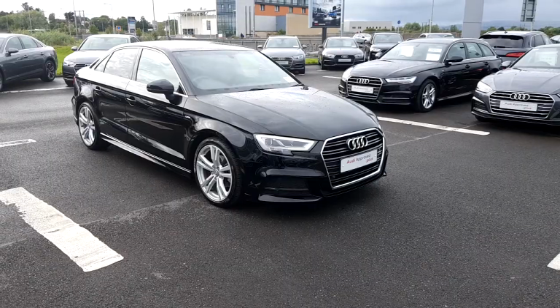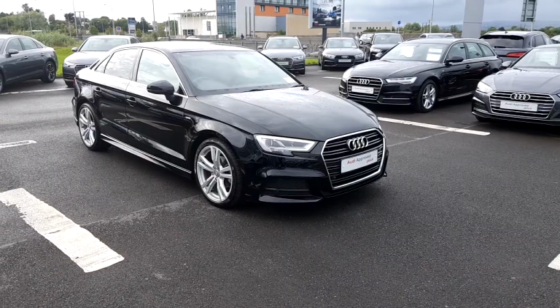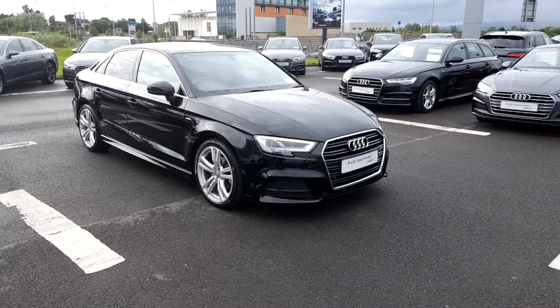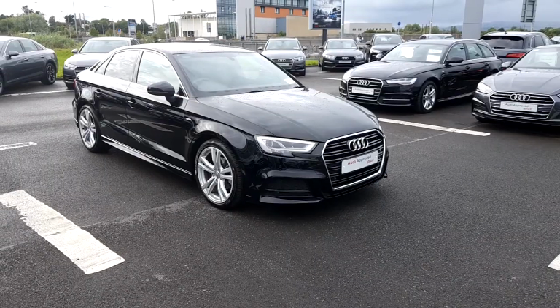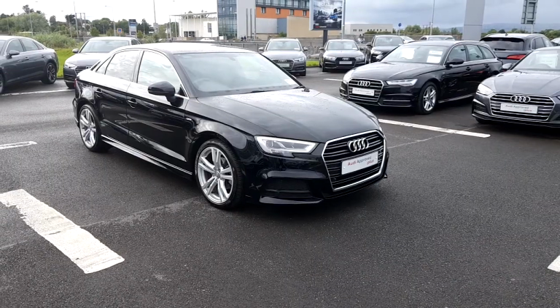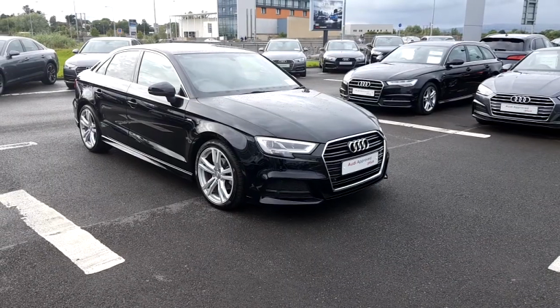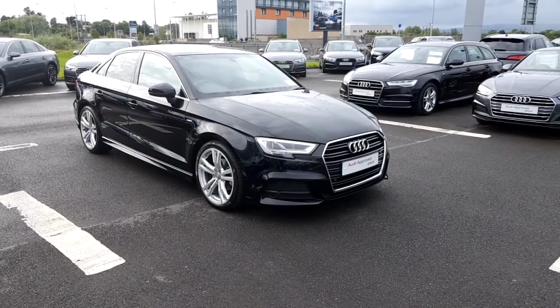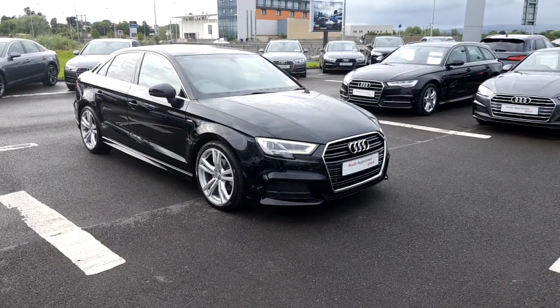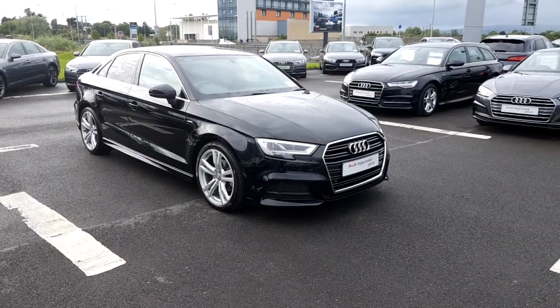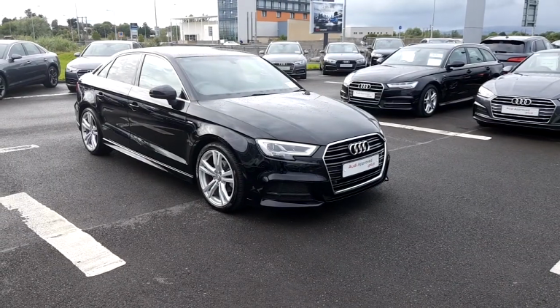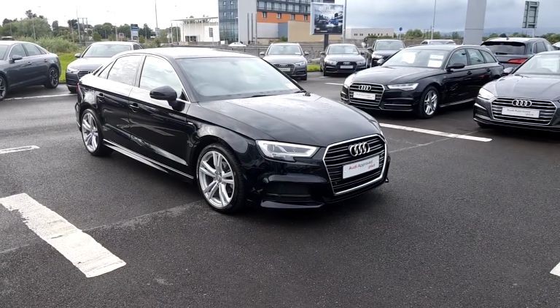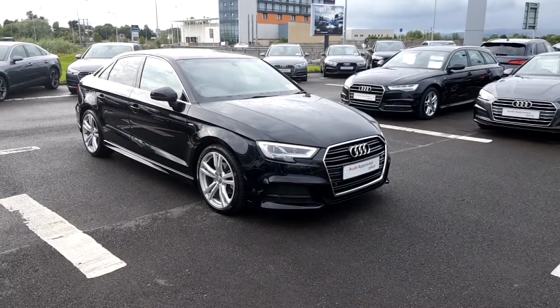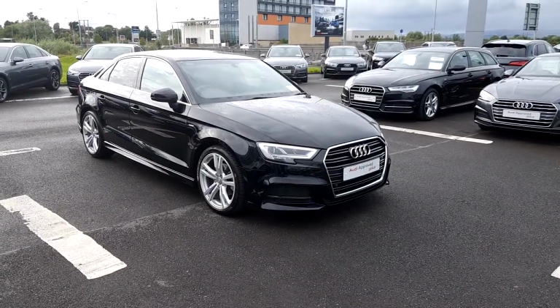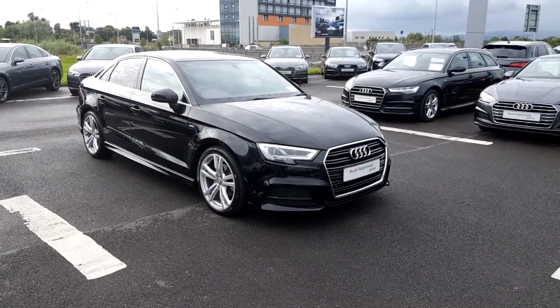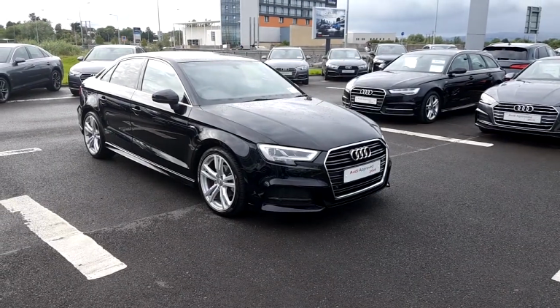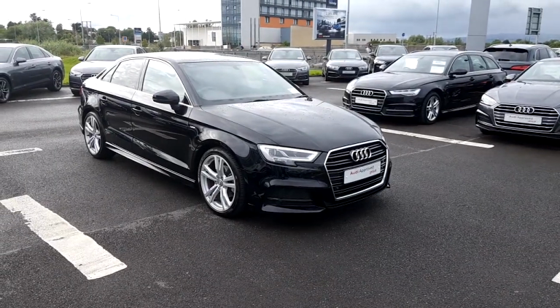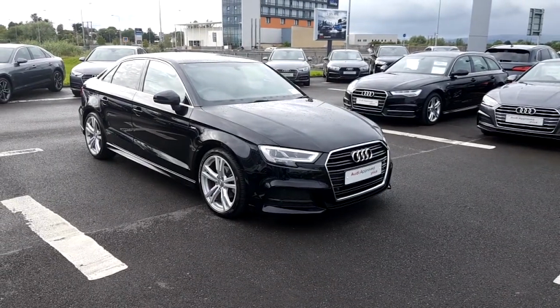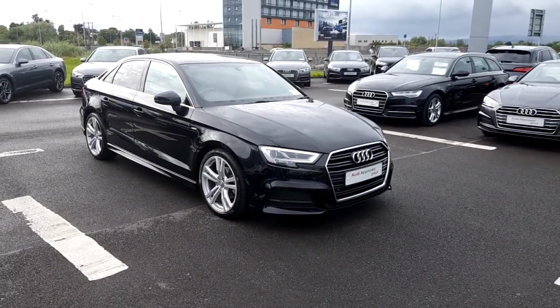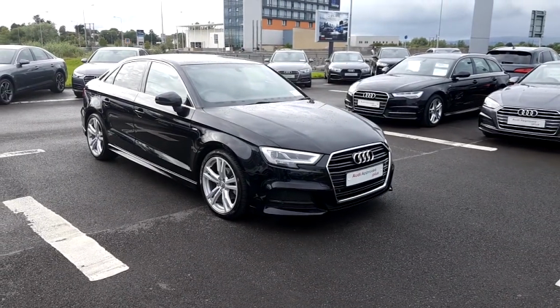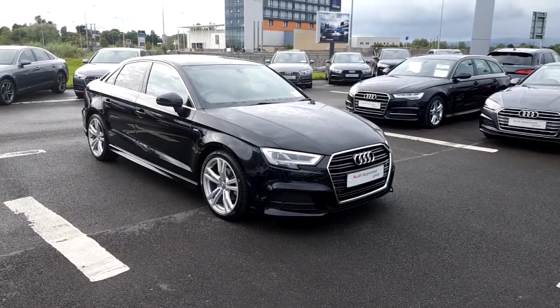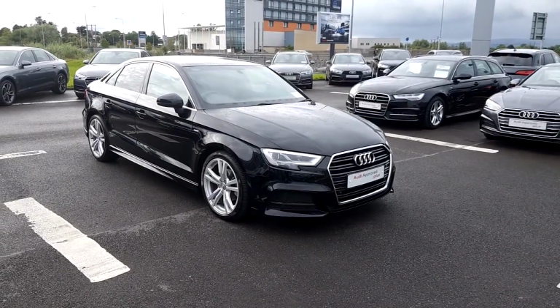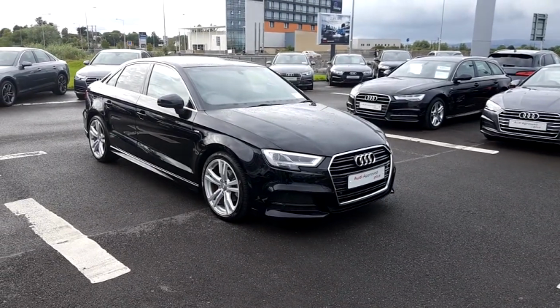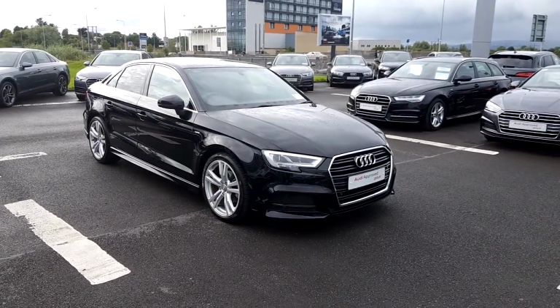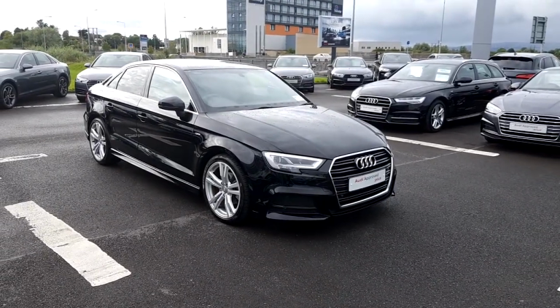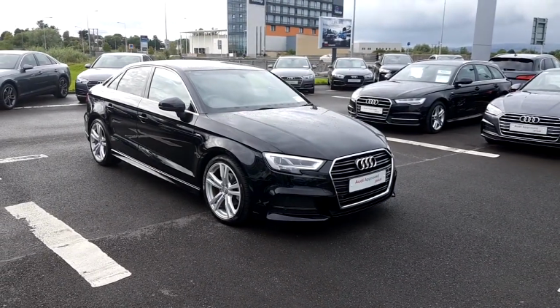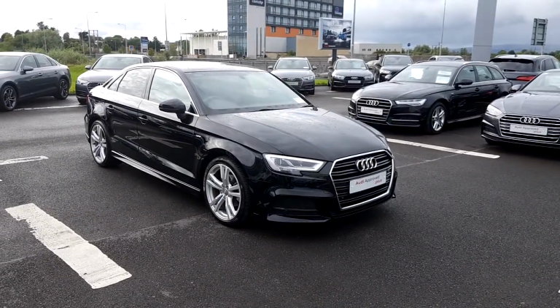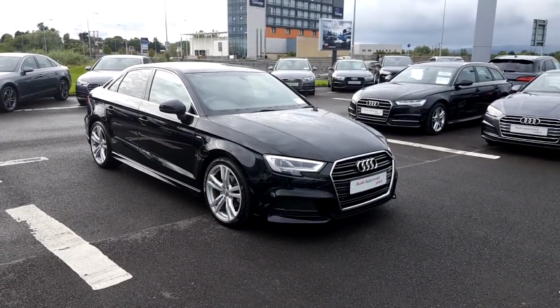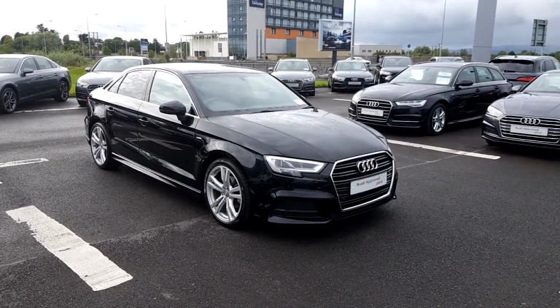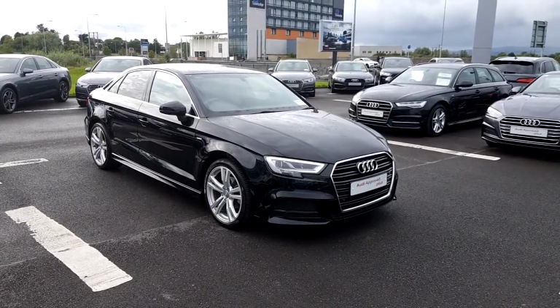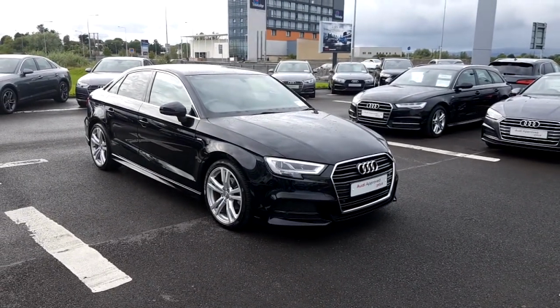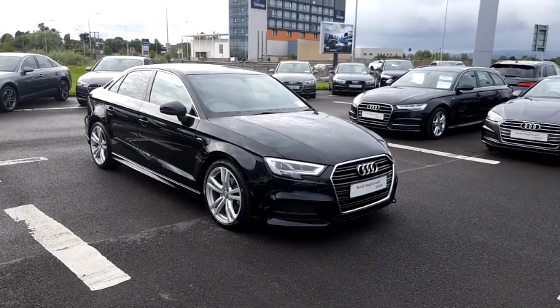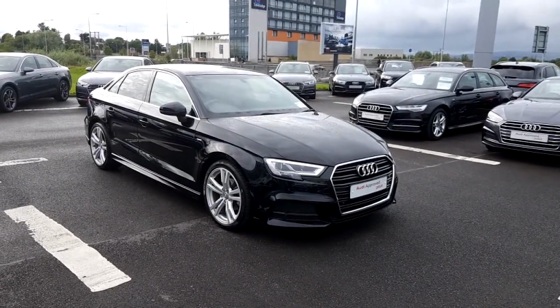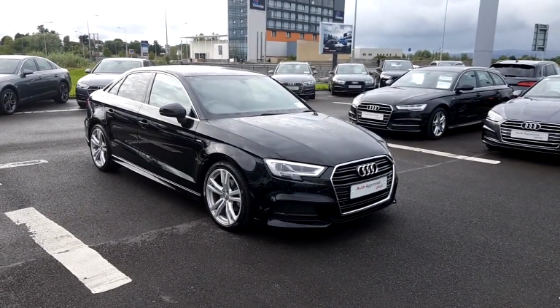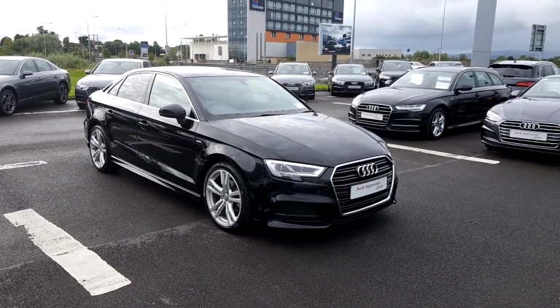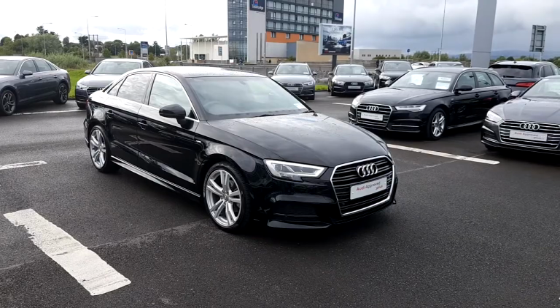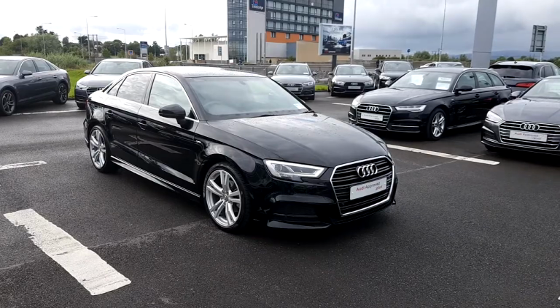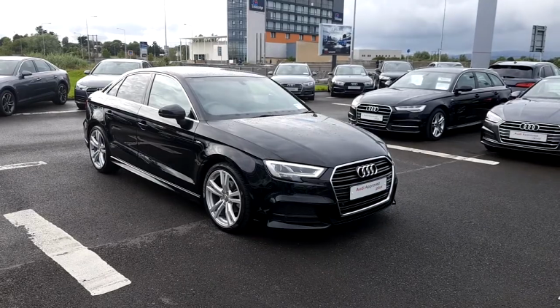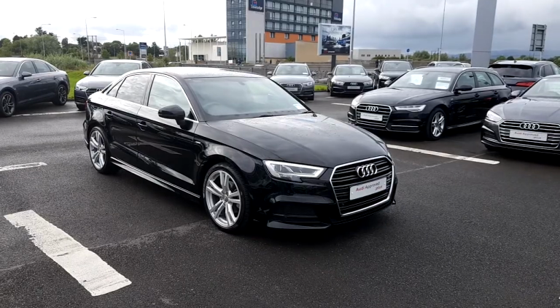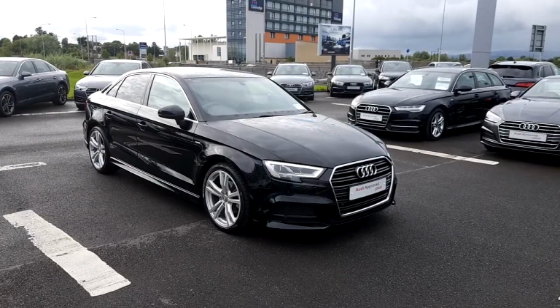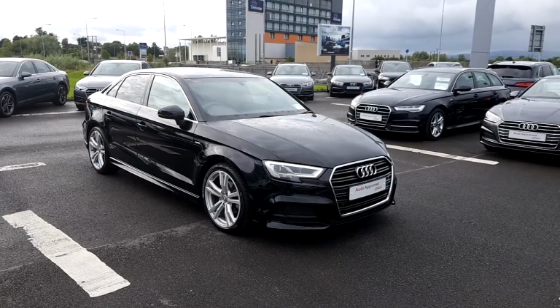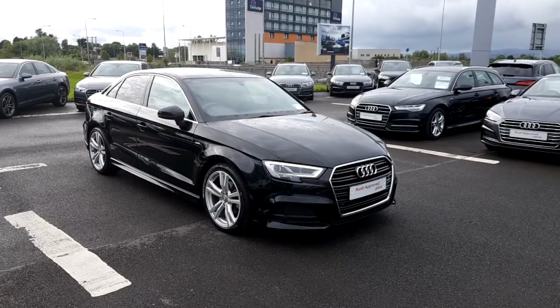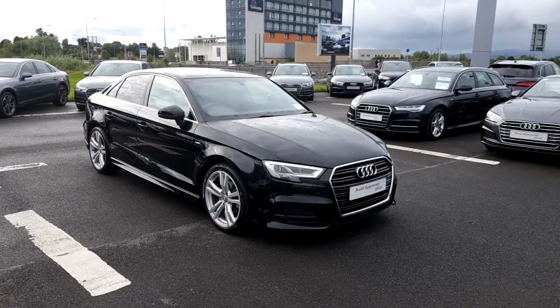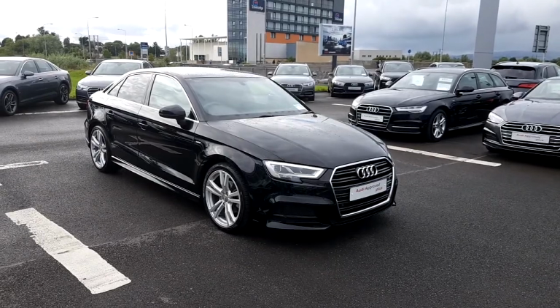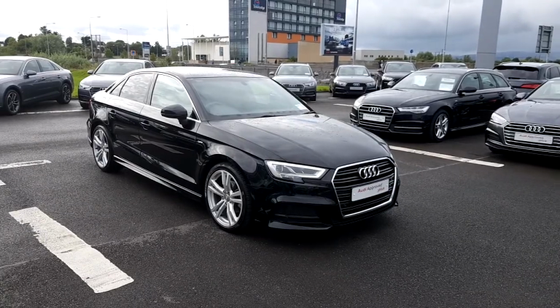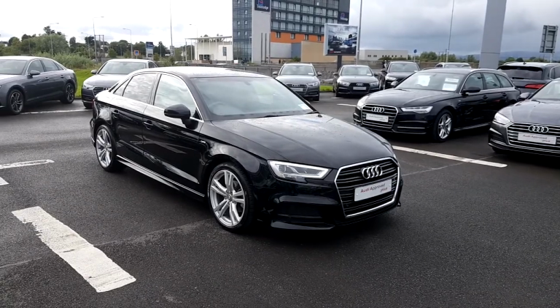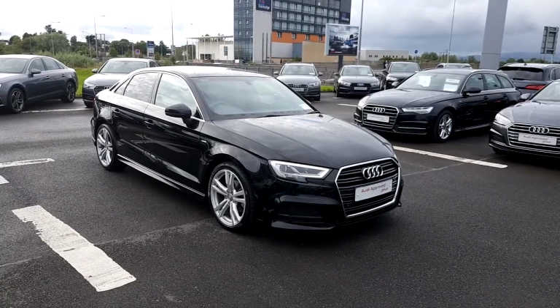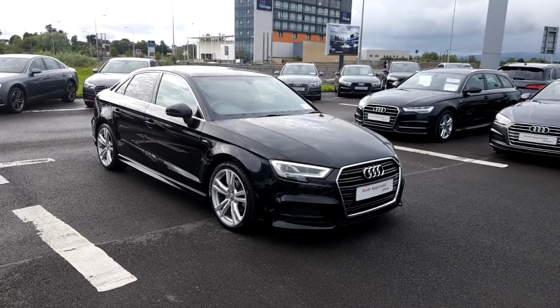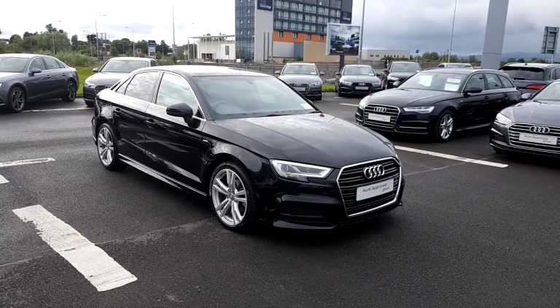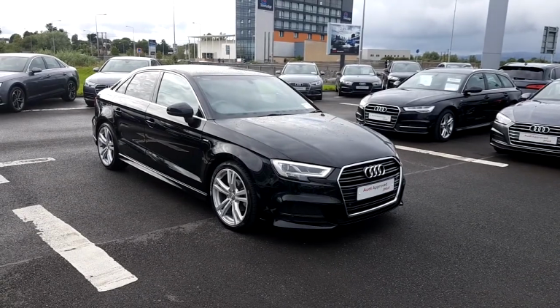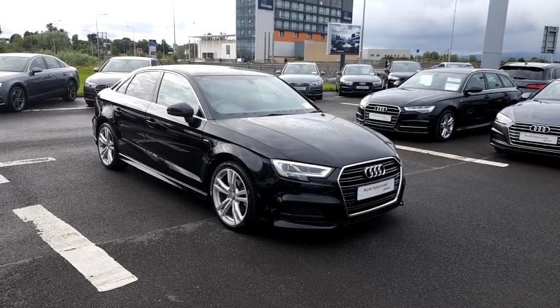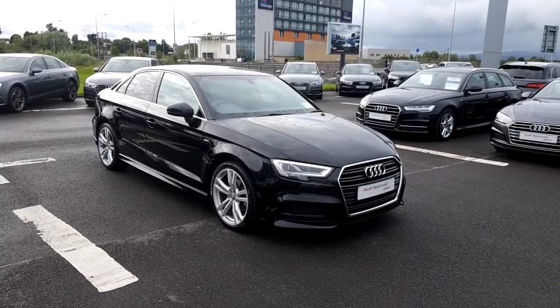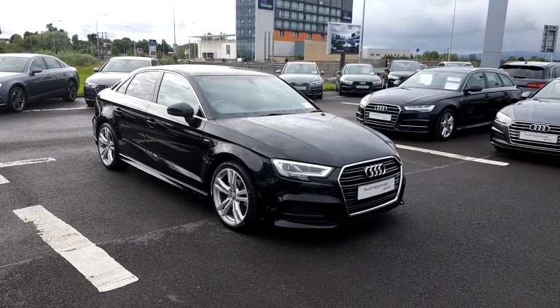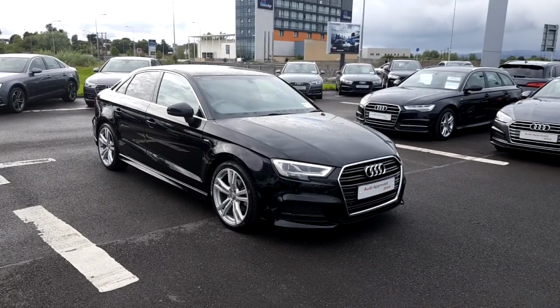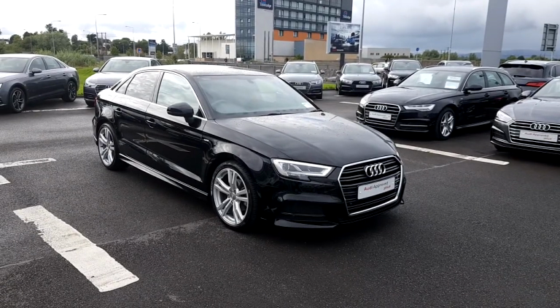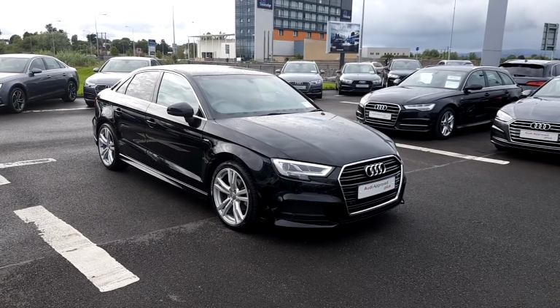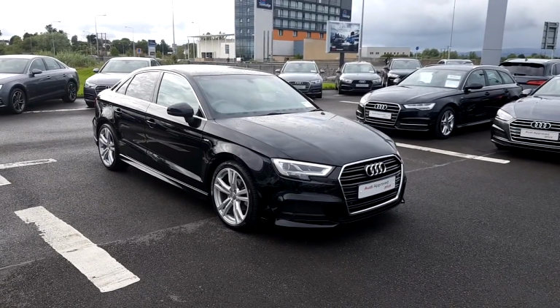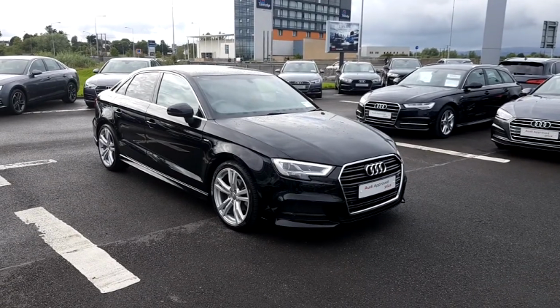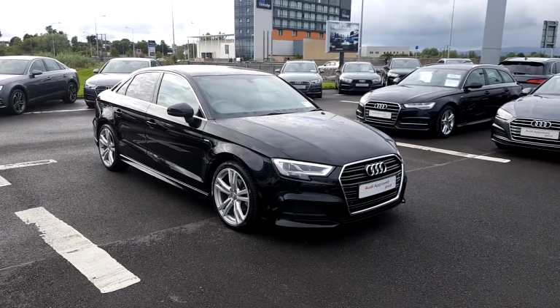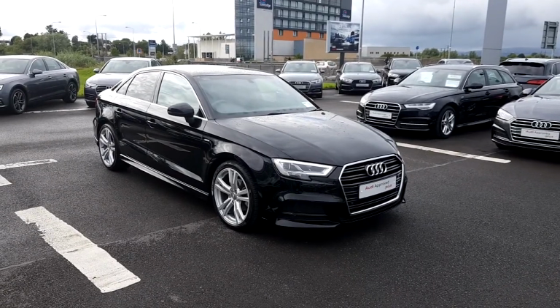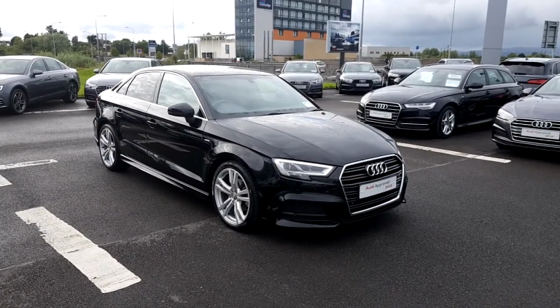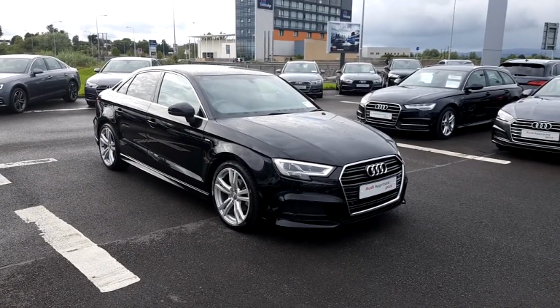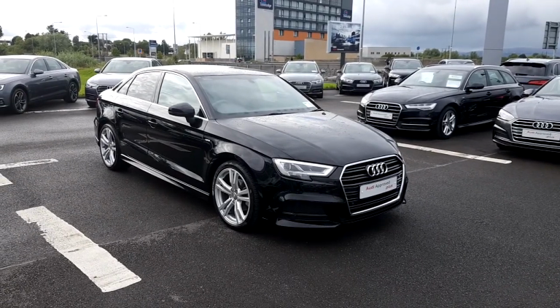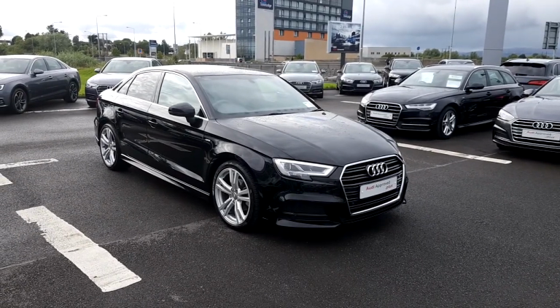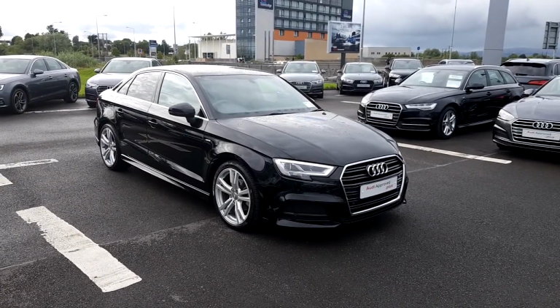If you have any further questions about this A3 and you would like to arrange a test drive, please call us at 061-336-000. Thank you.